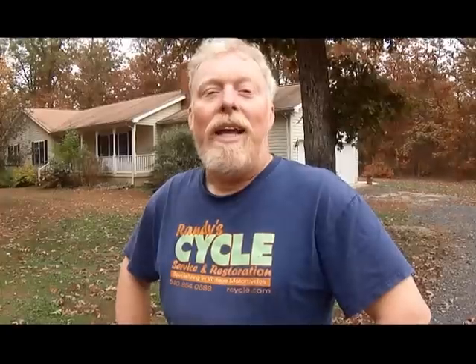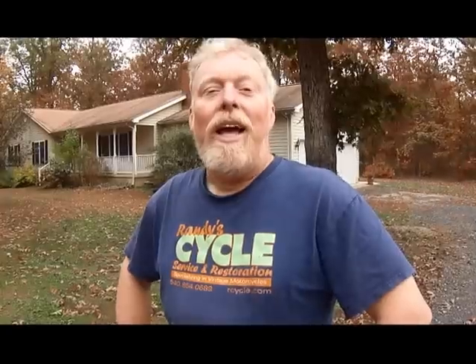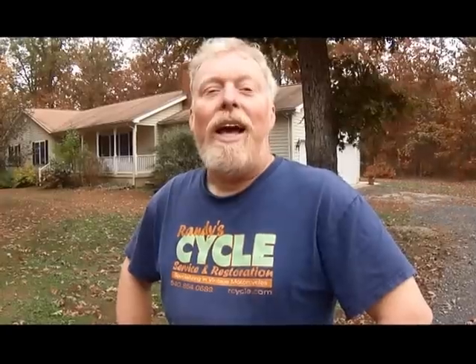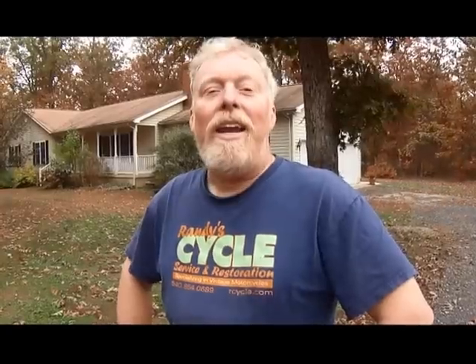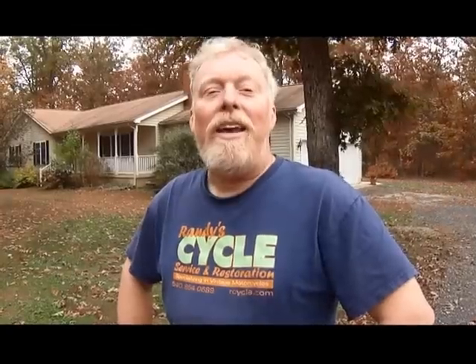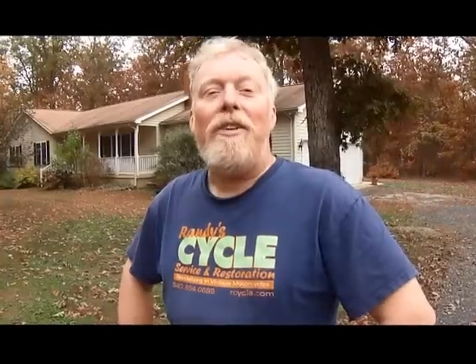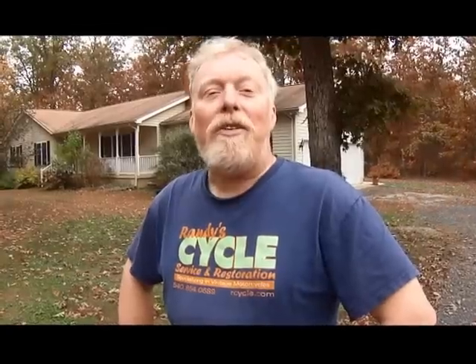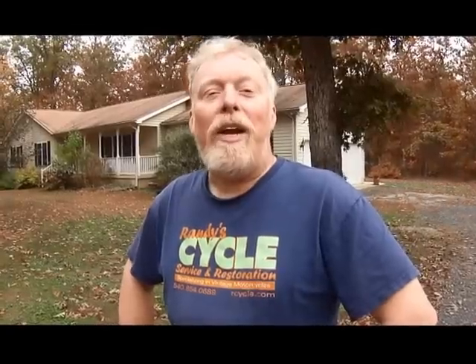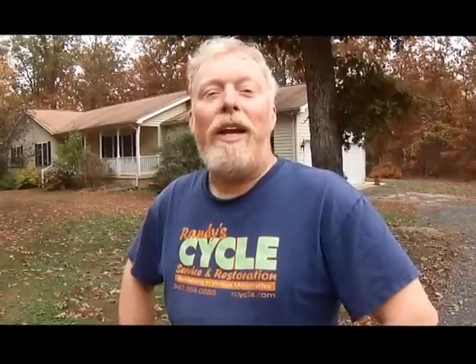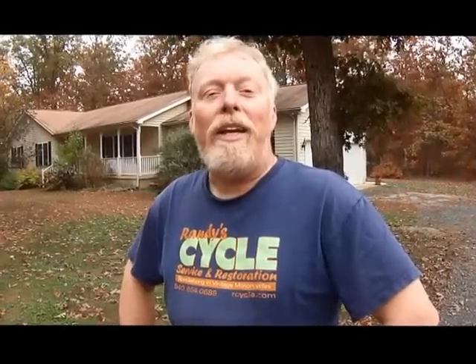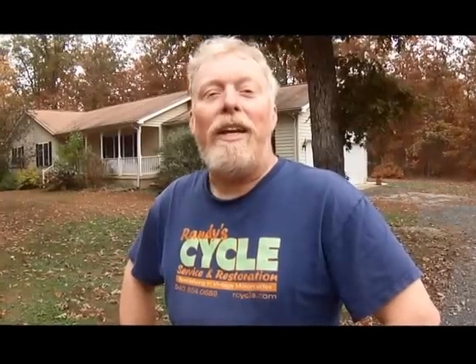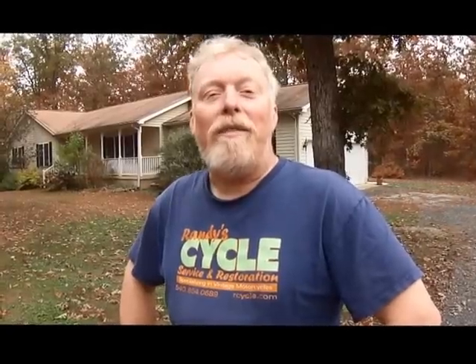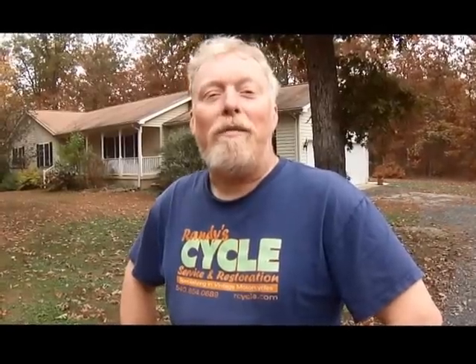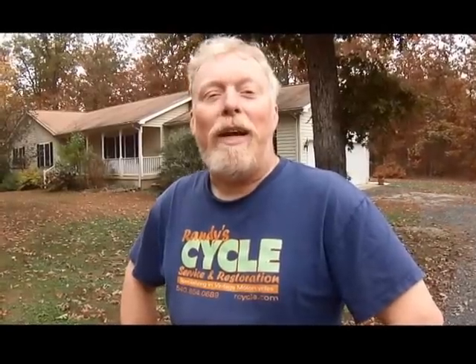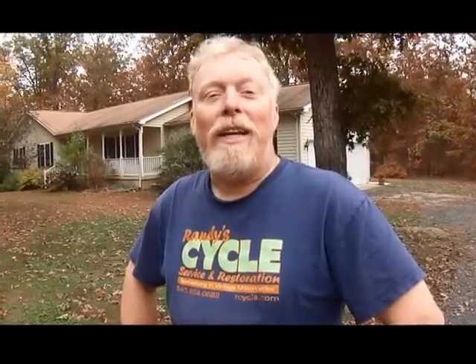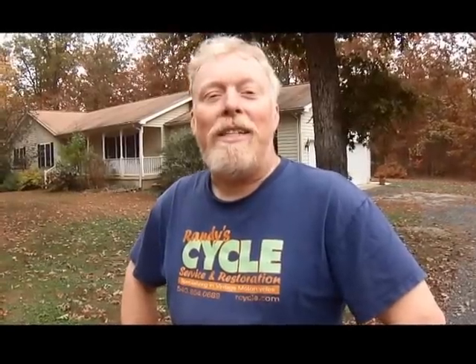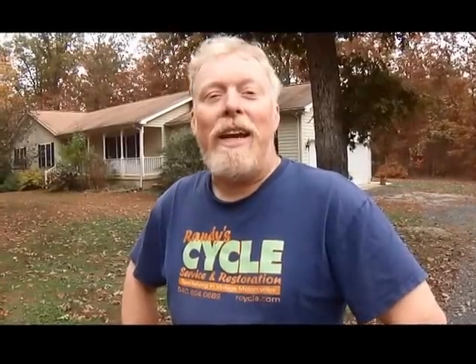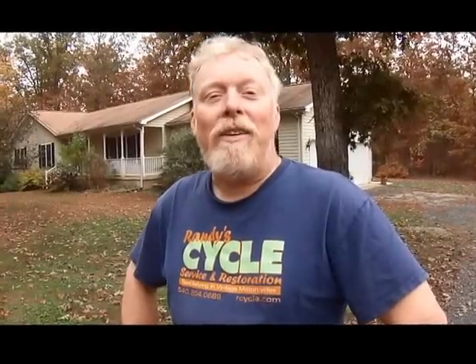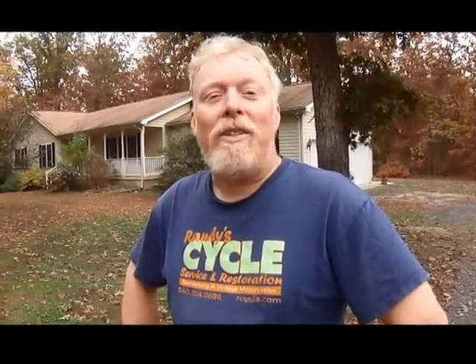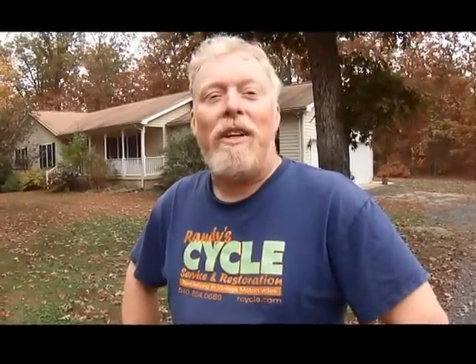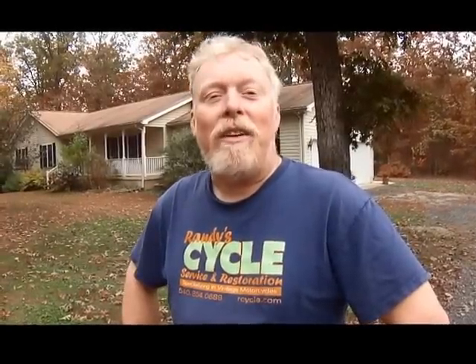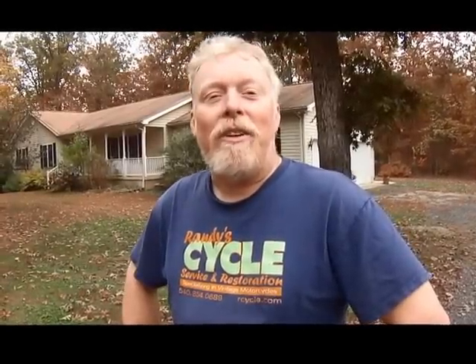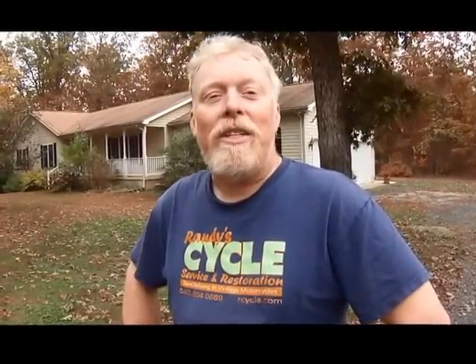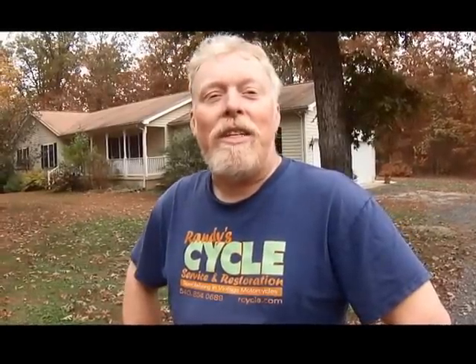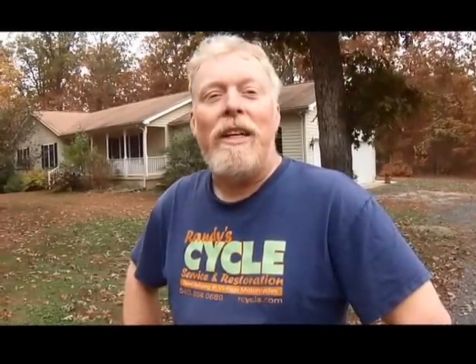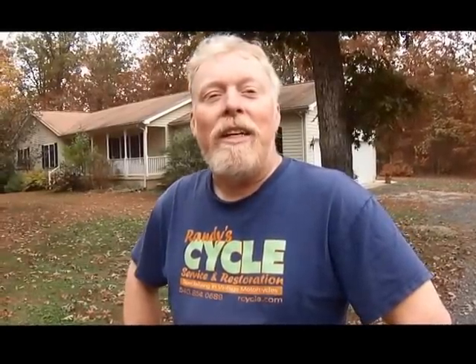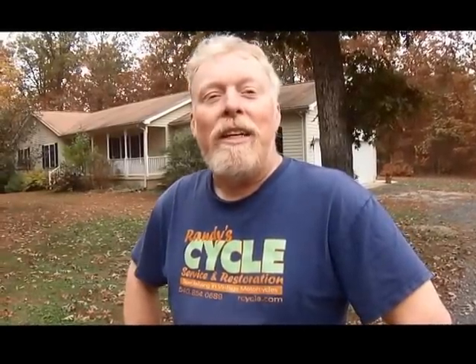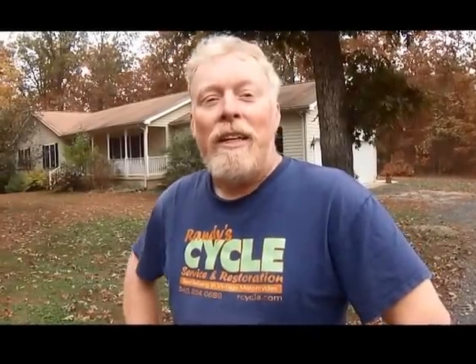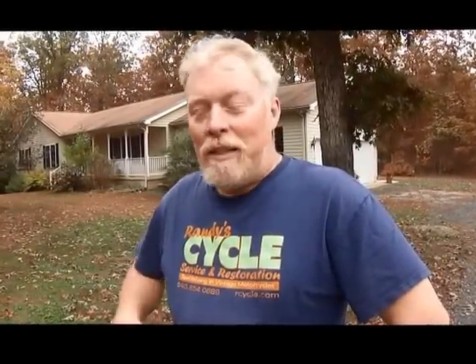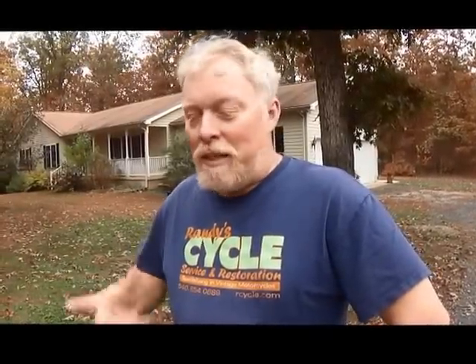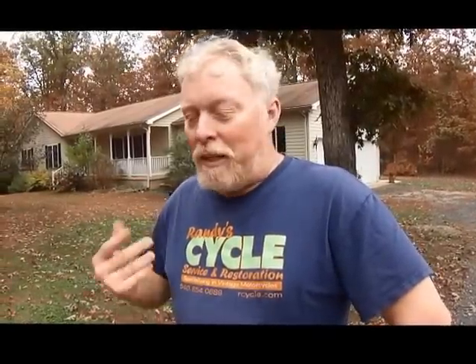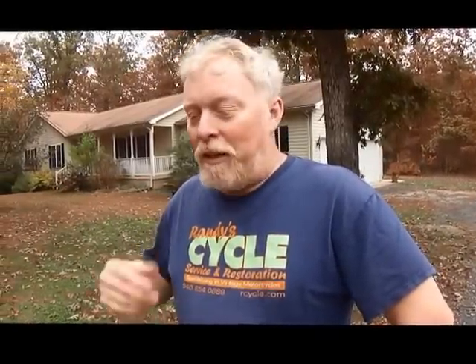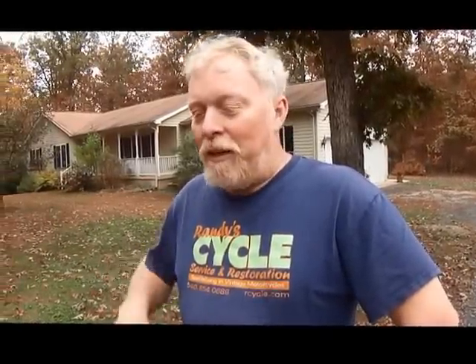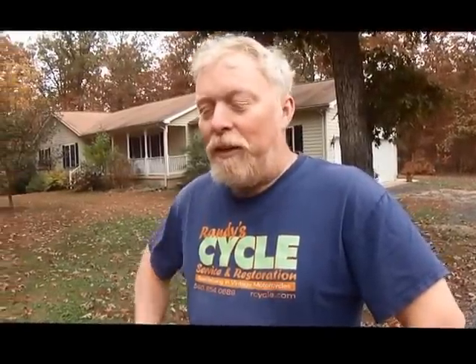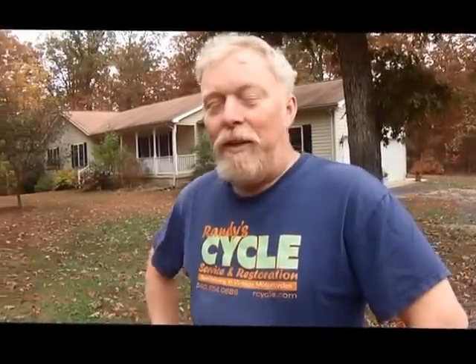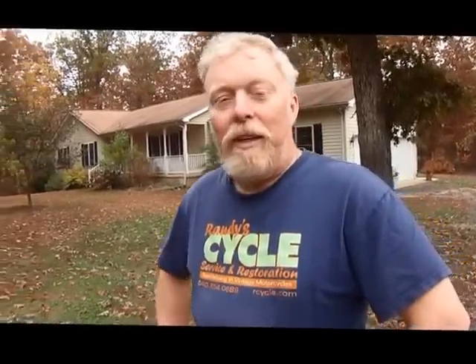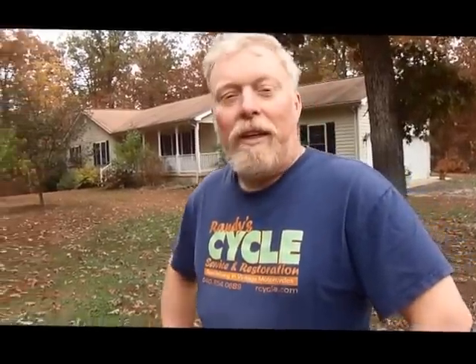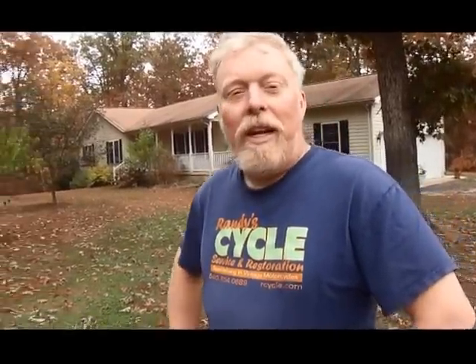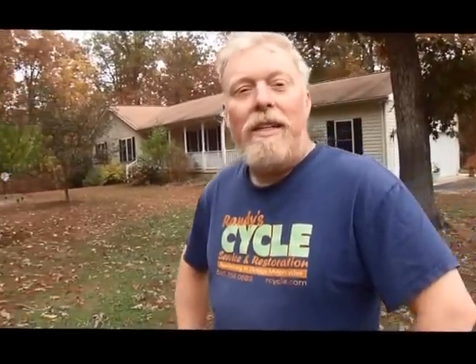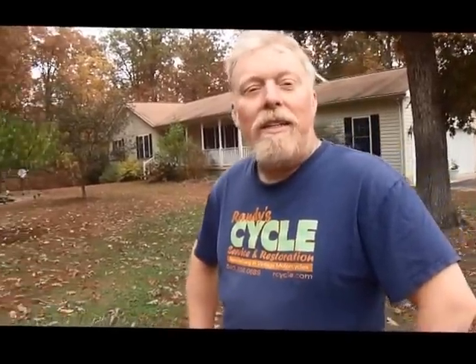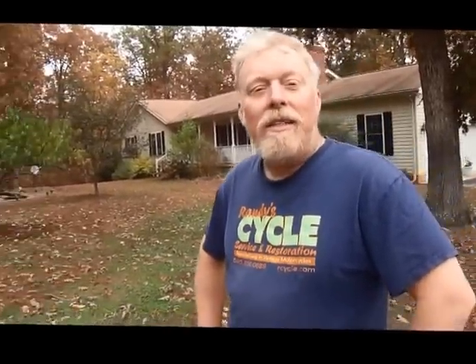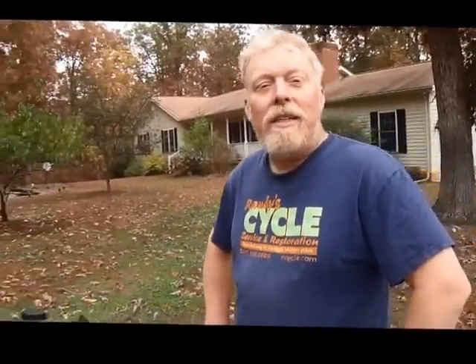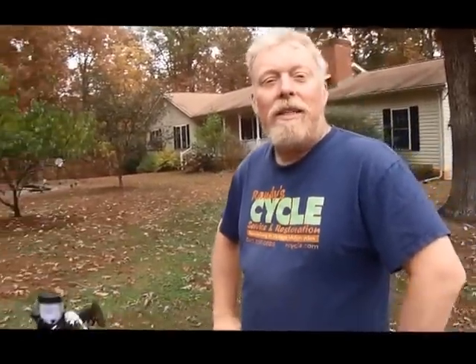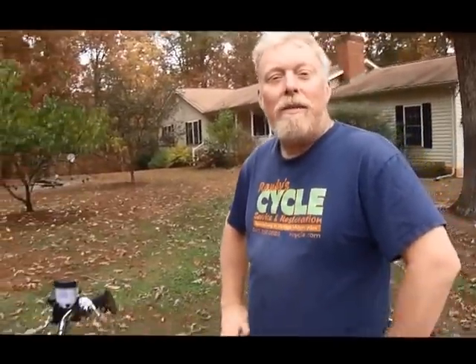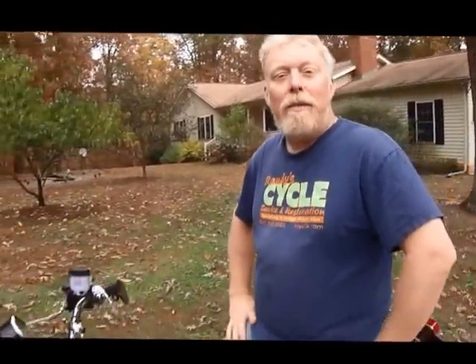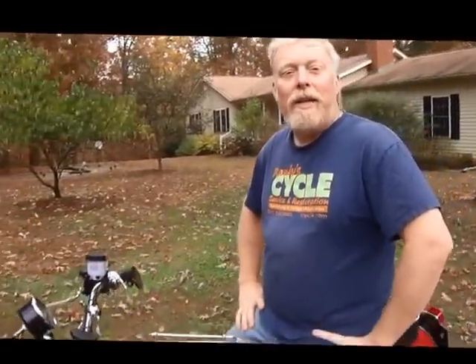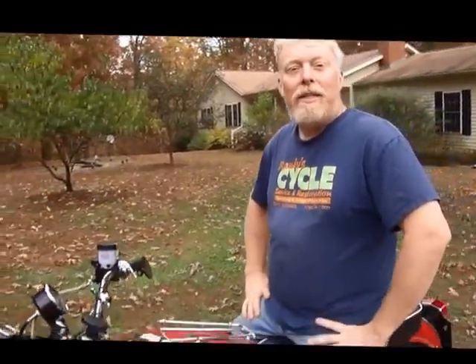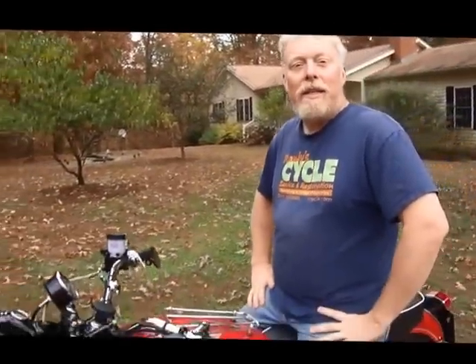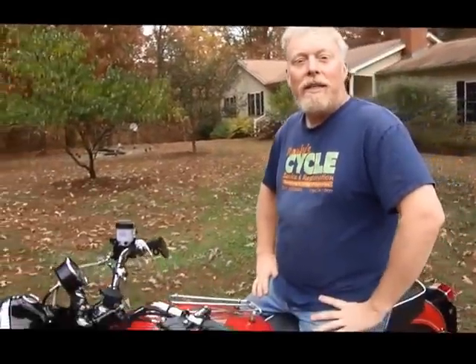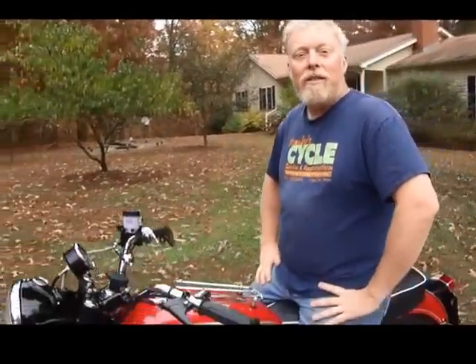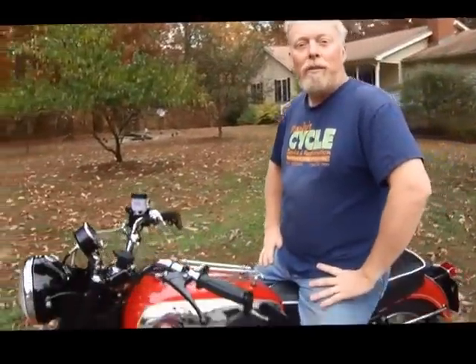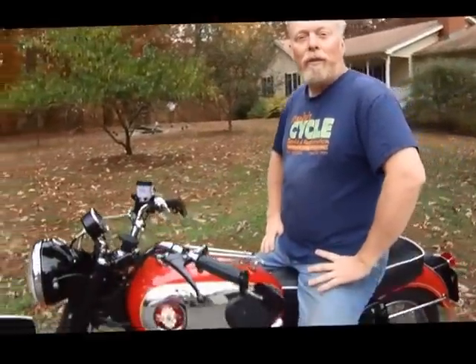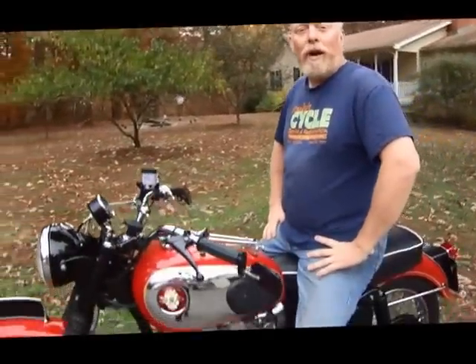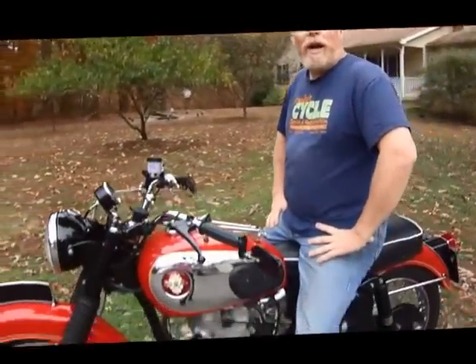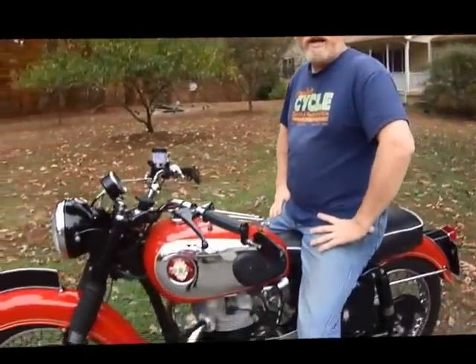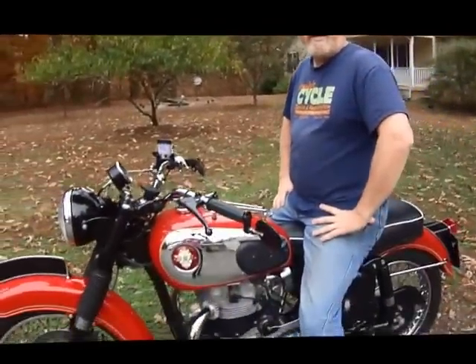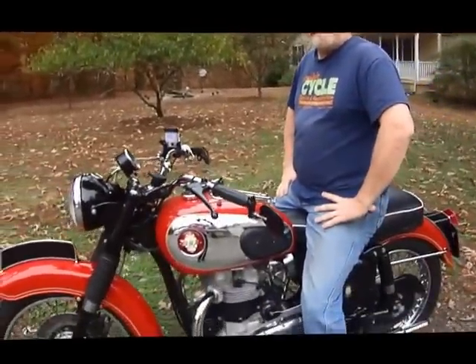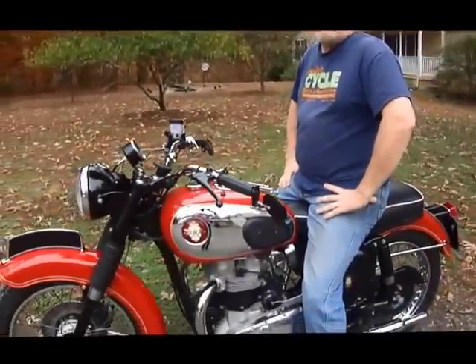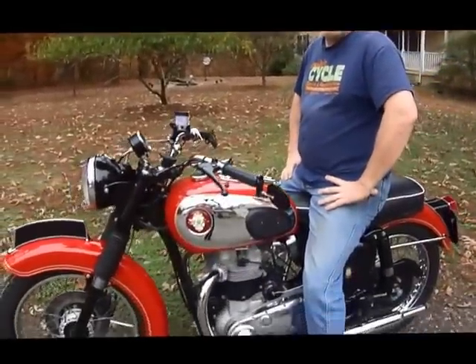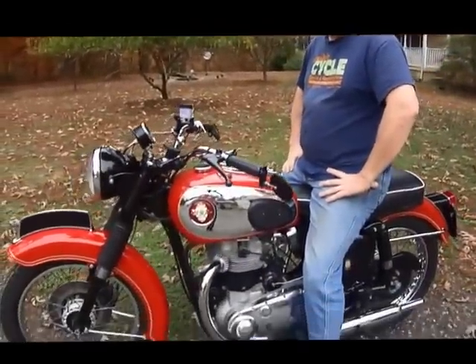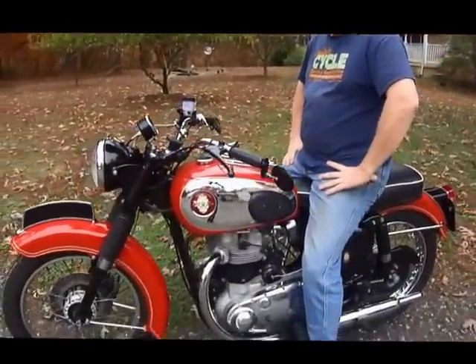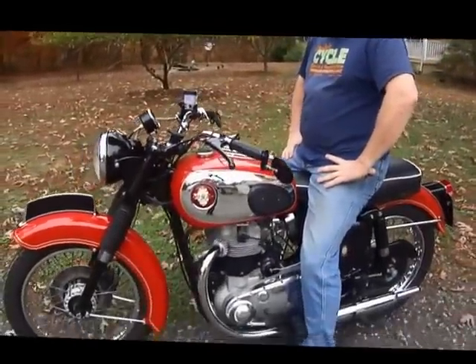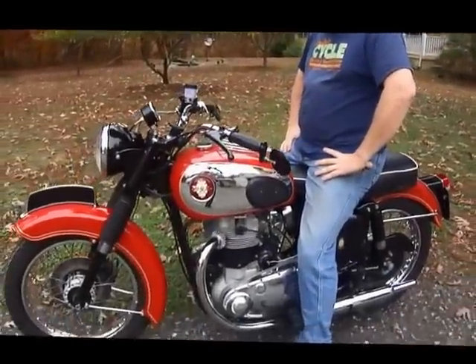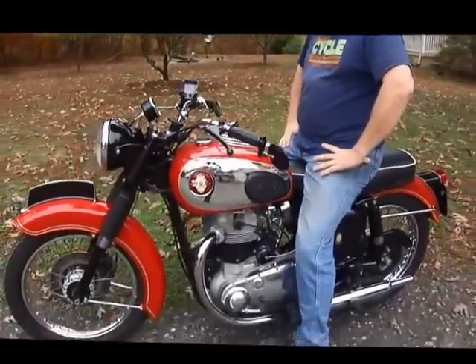Hi Dave, it's Randy here from Randy Cycle Service, sitting on your 1960 BSA Super Rocket here, it's A-10.